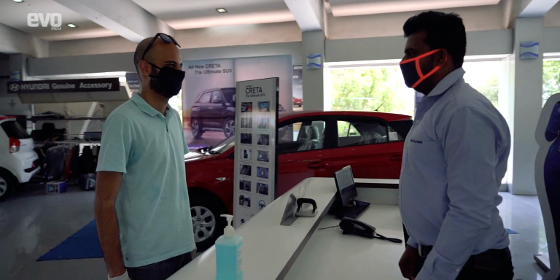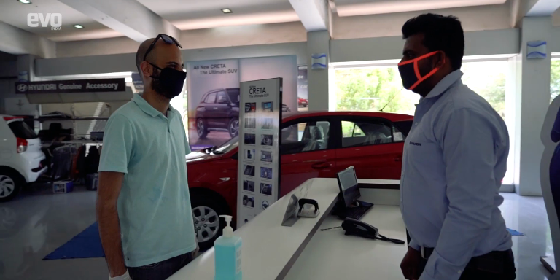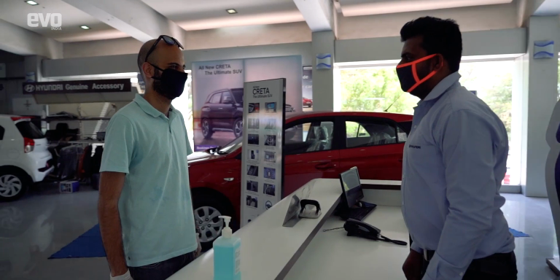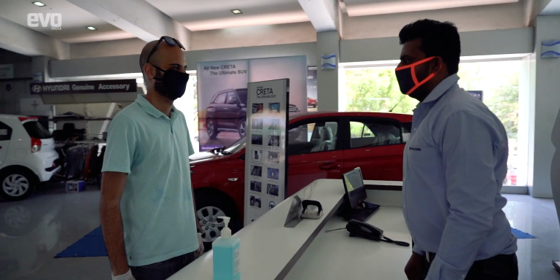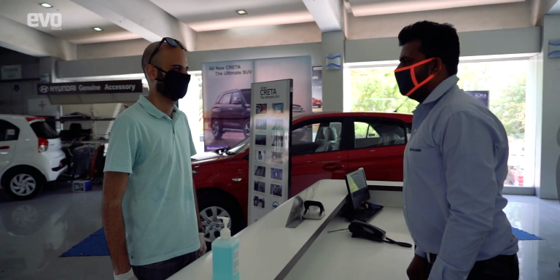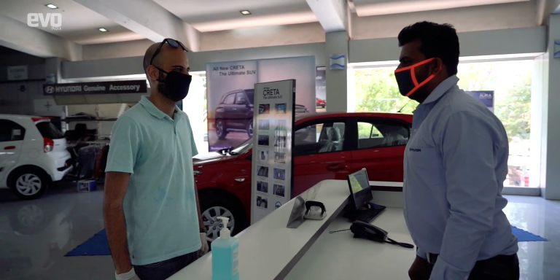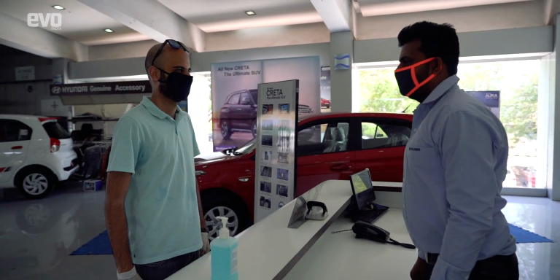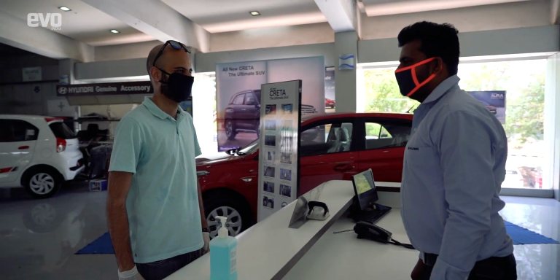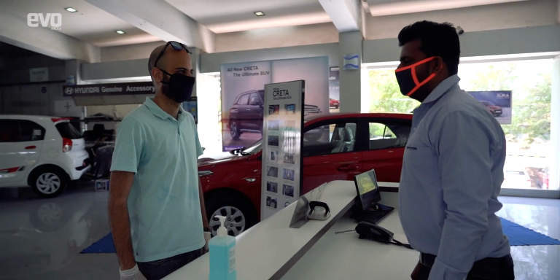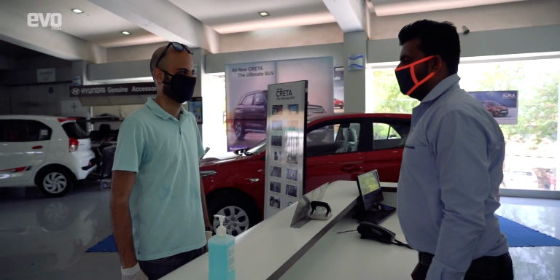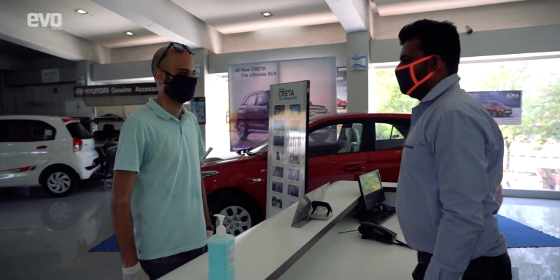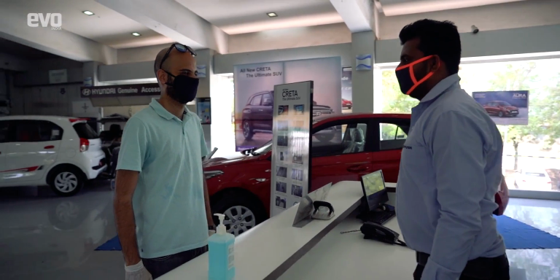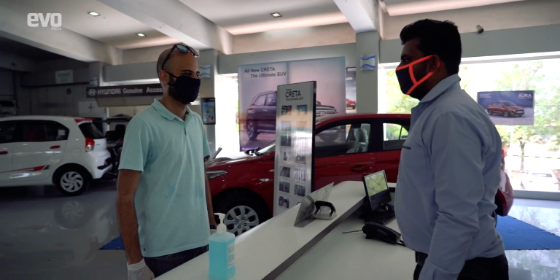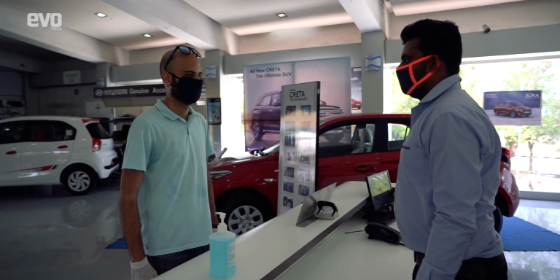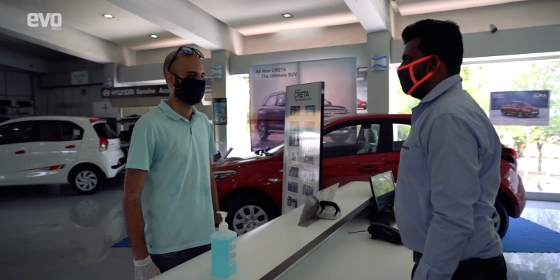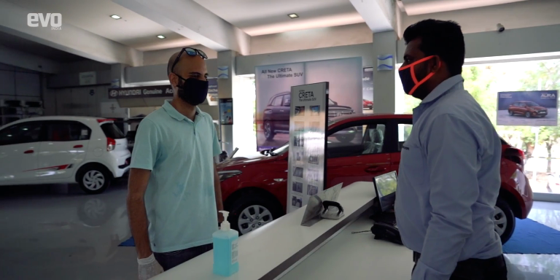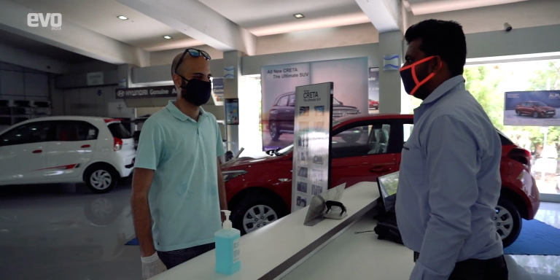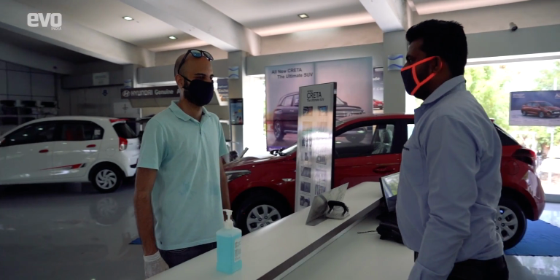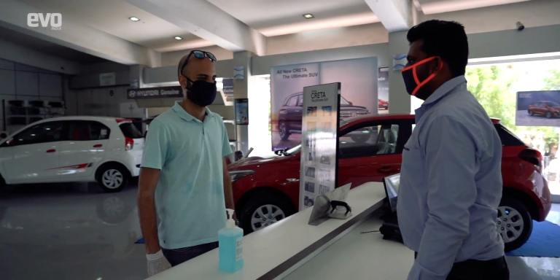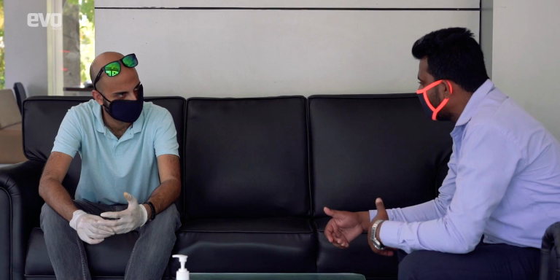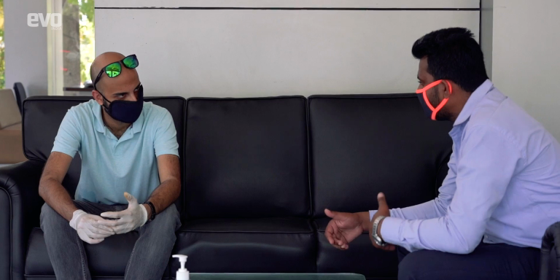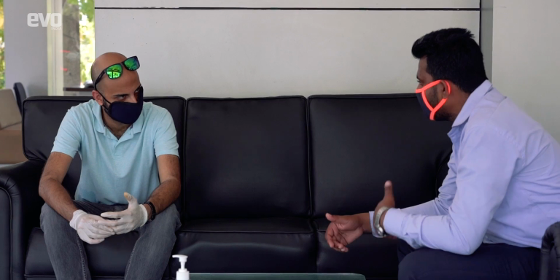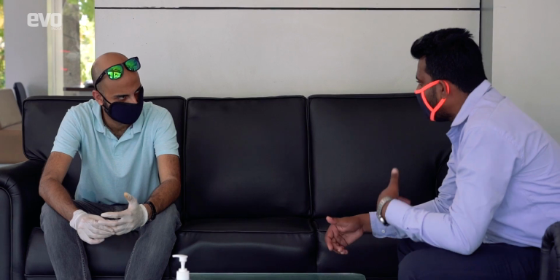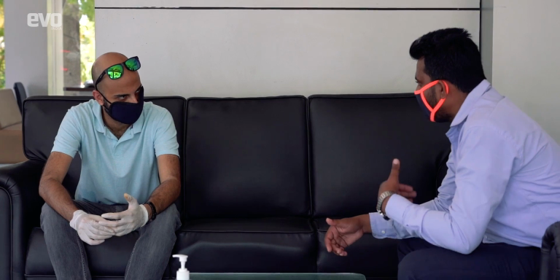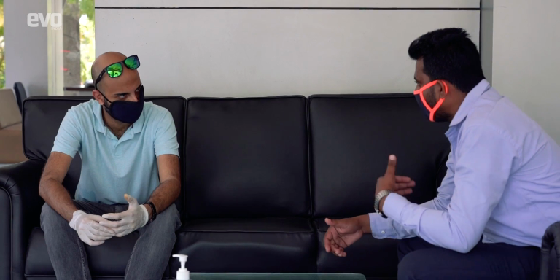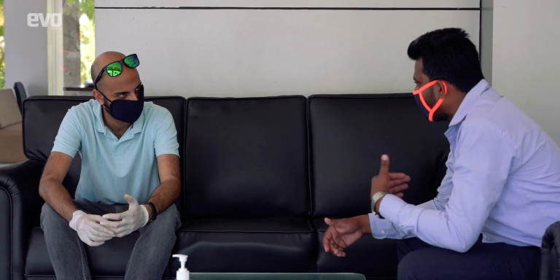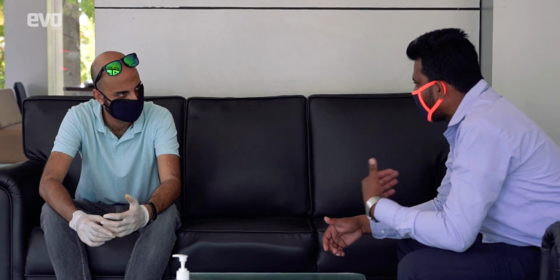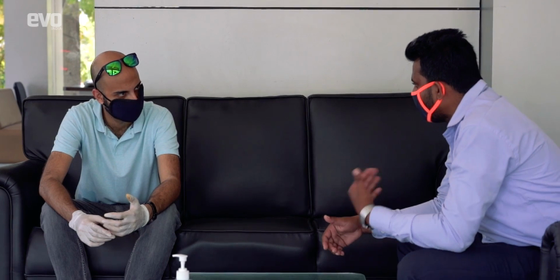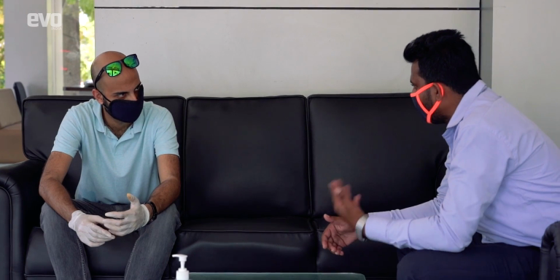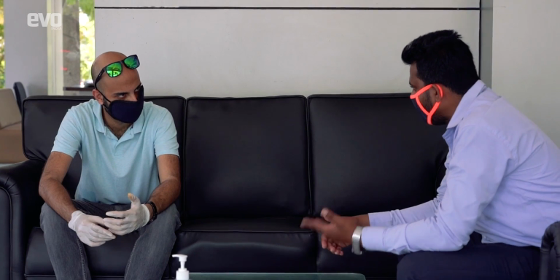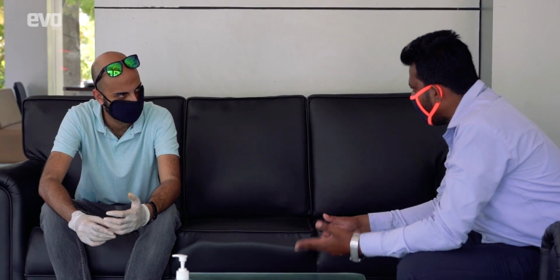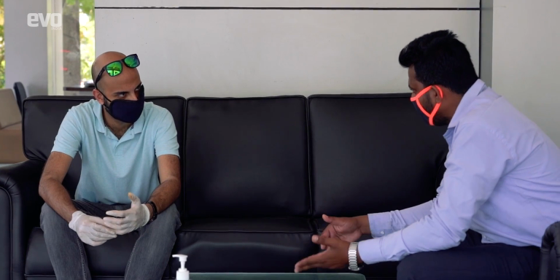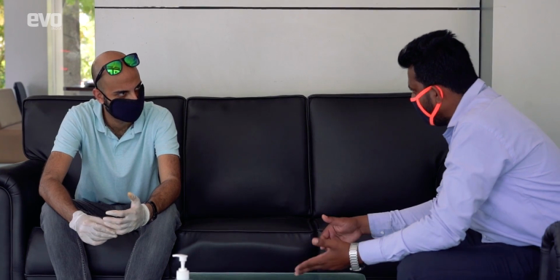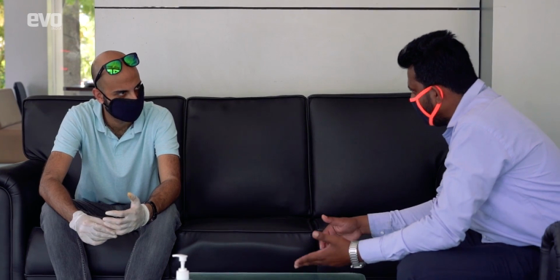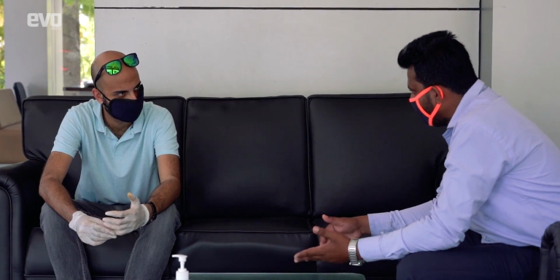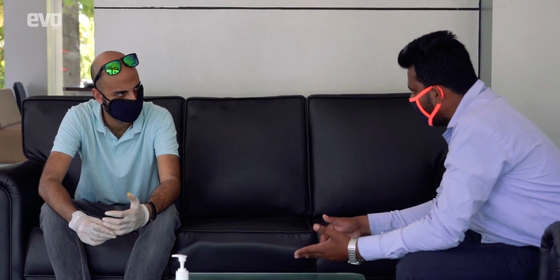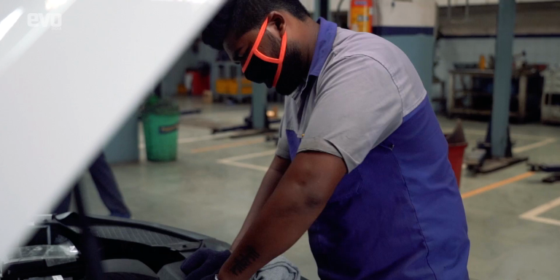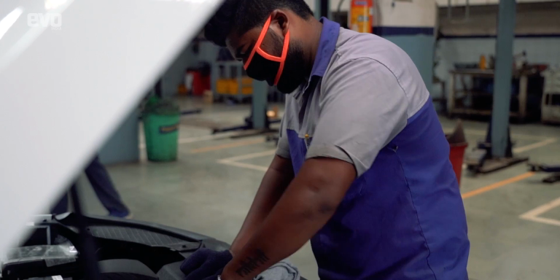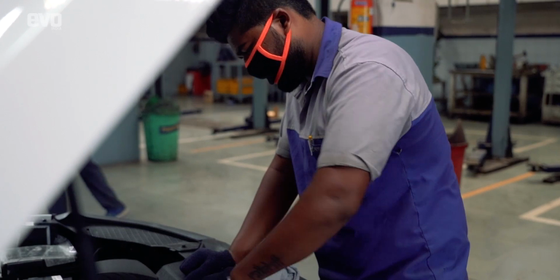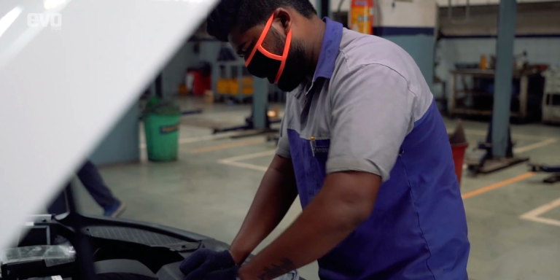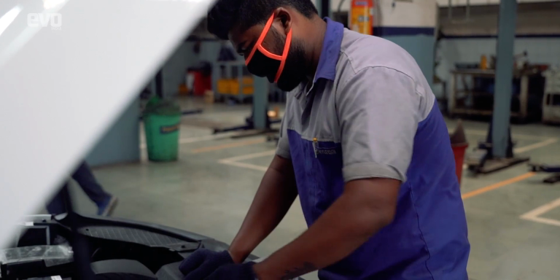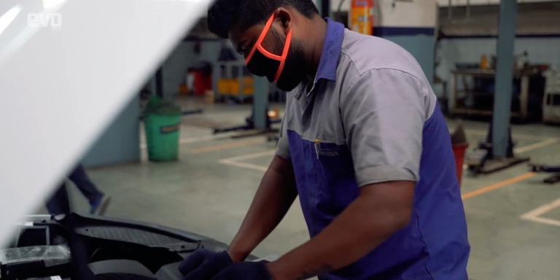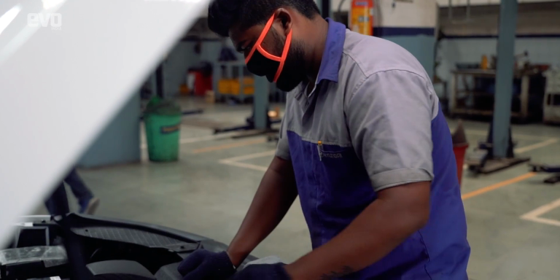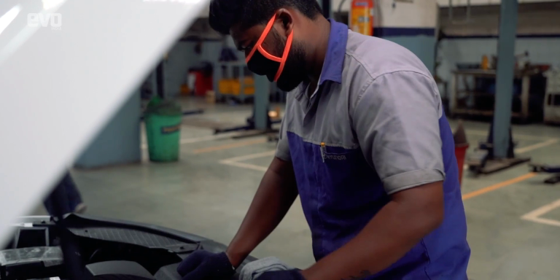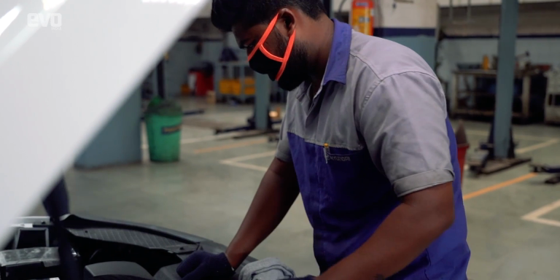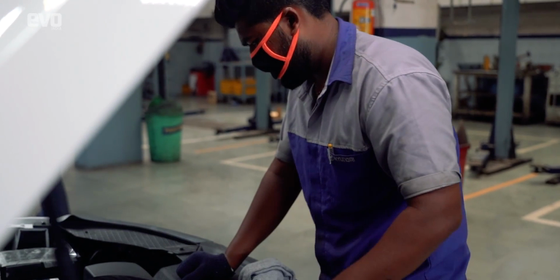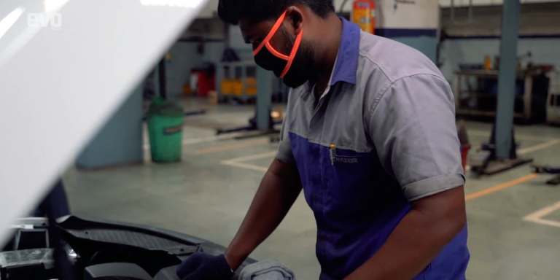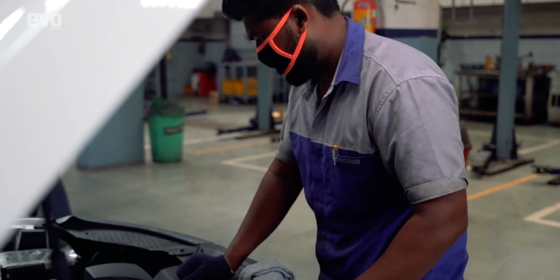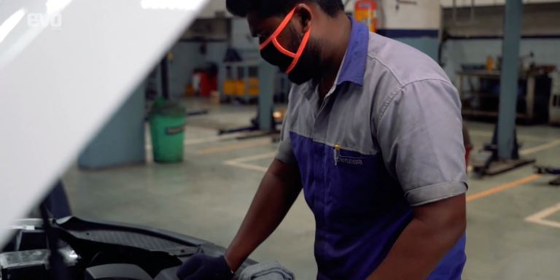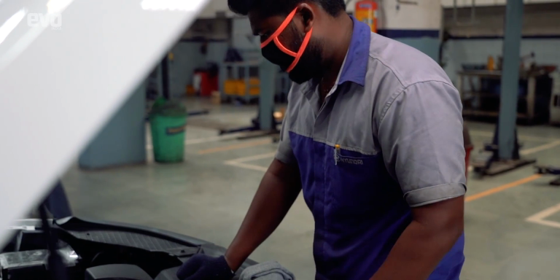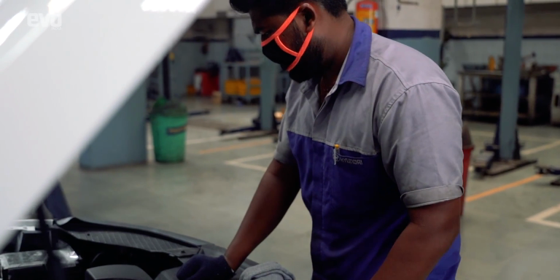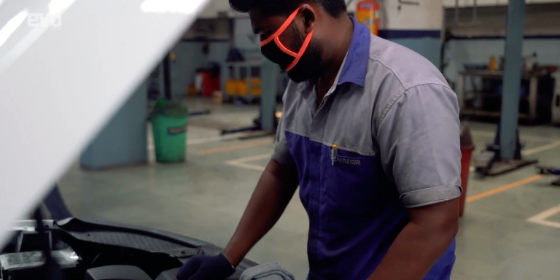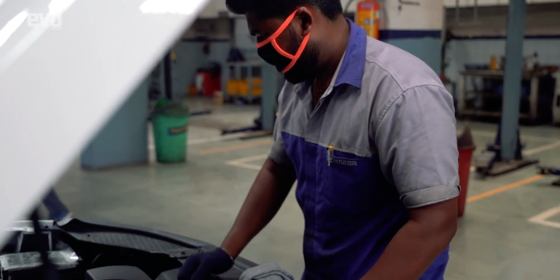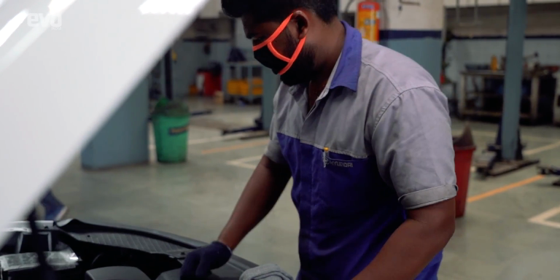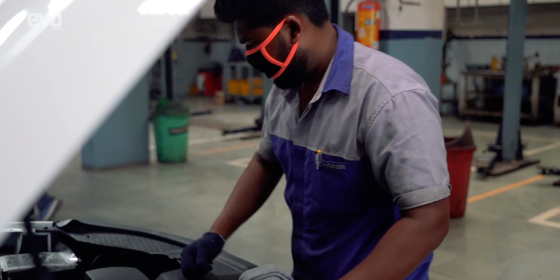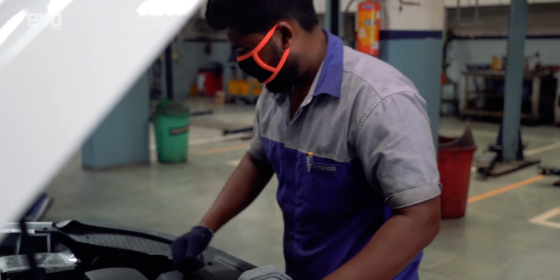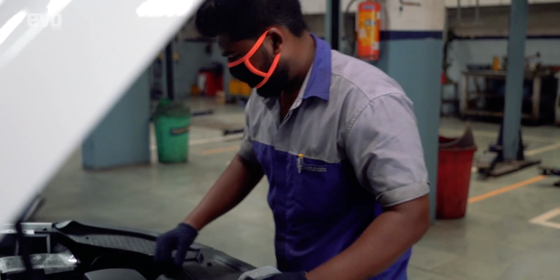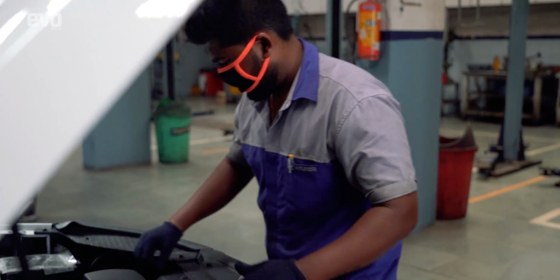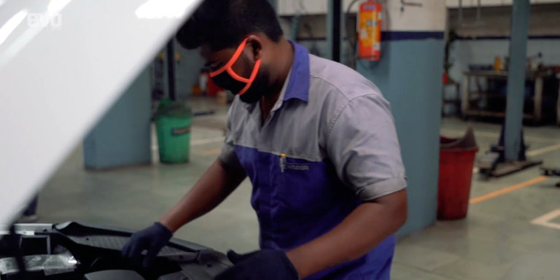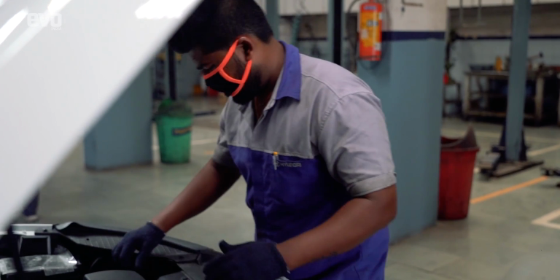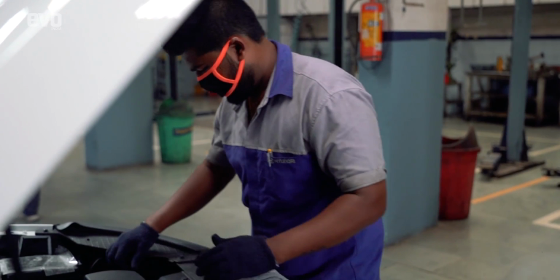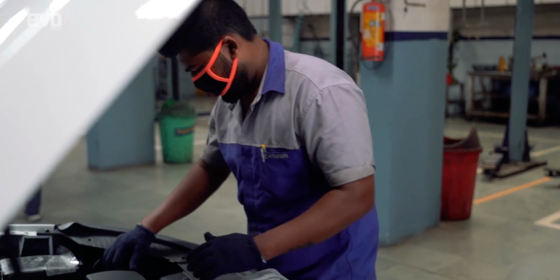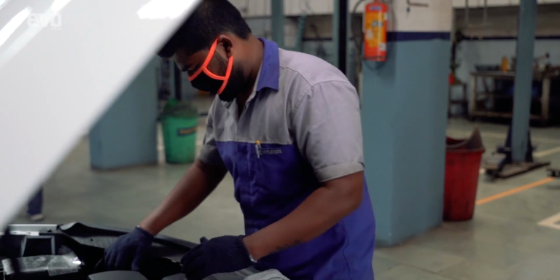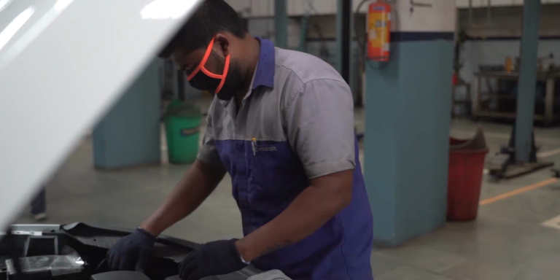So whether it comes to buying a new car or getting the car you already have serviced, you can be assured that Hyundai has you covered.